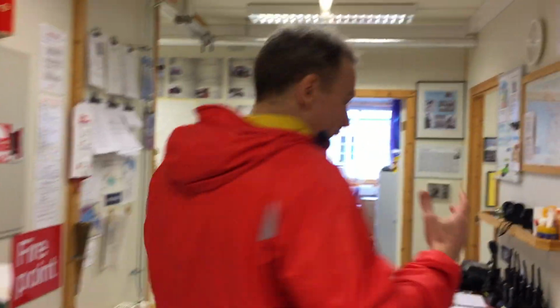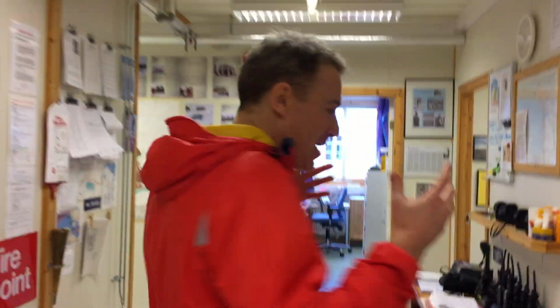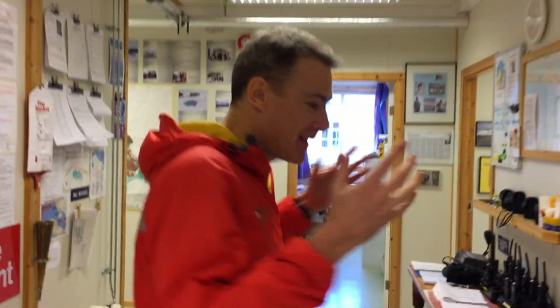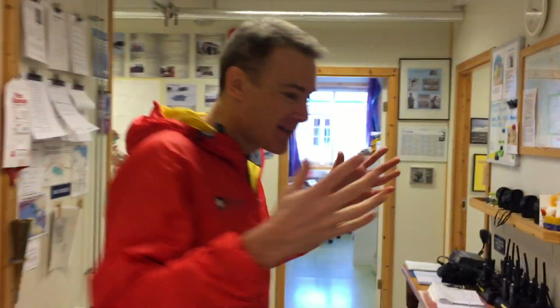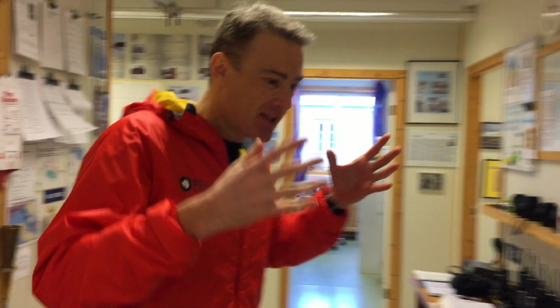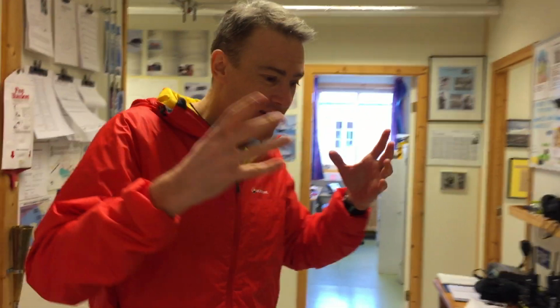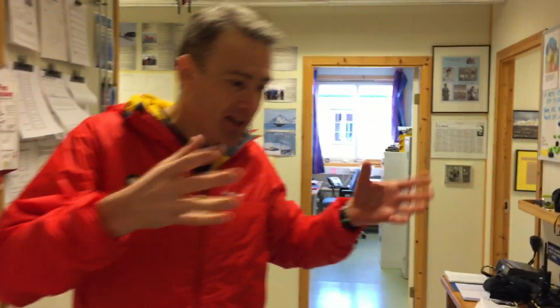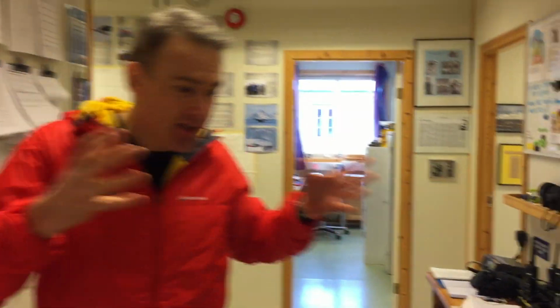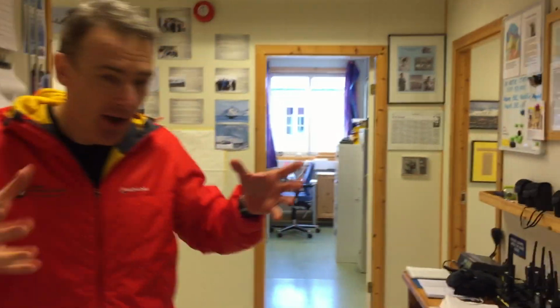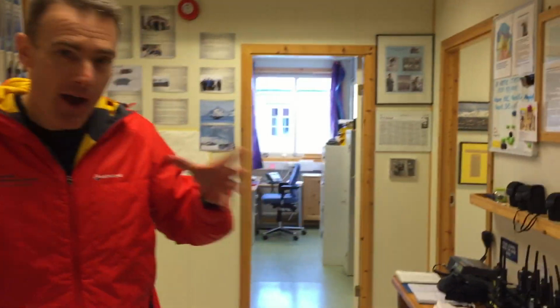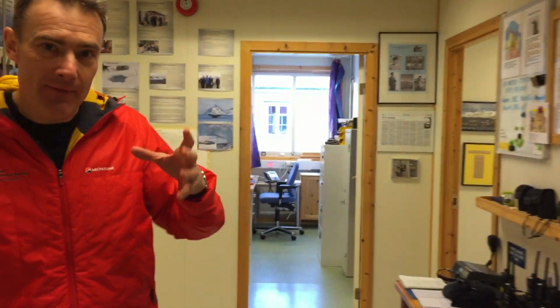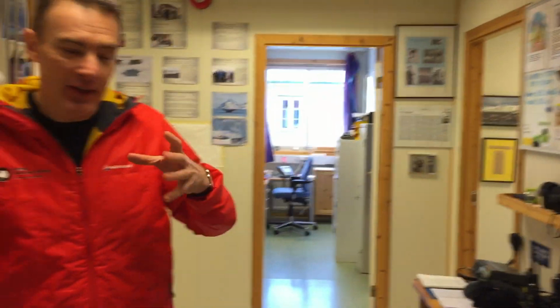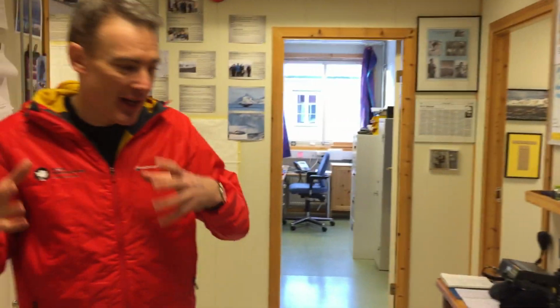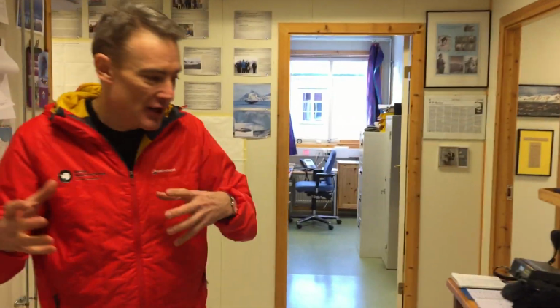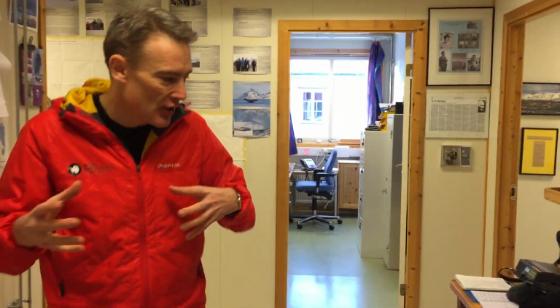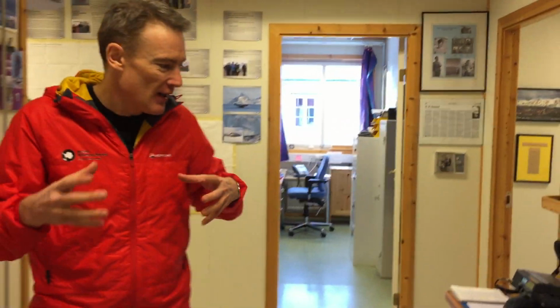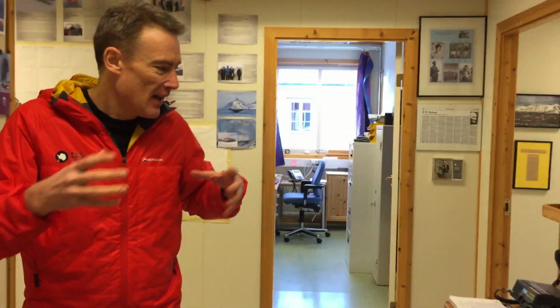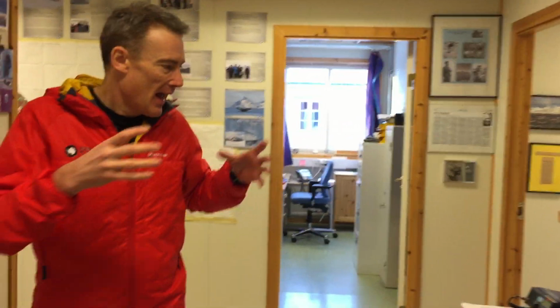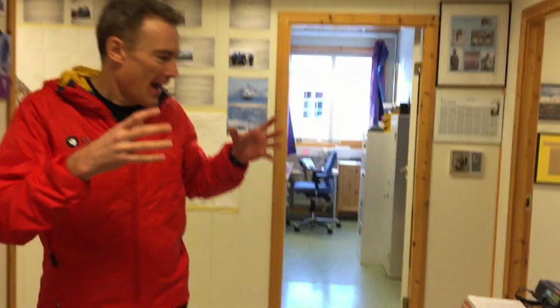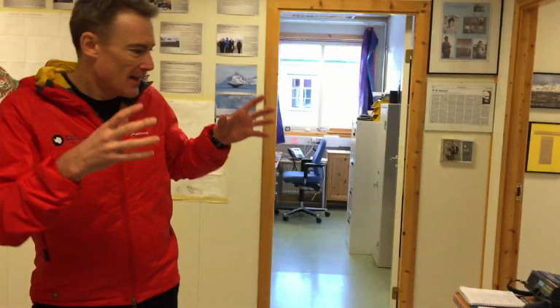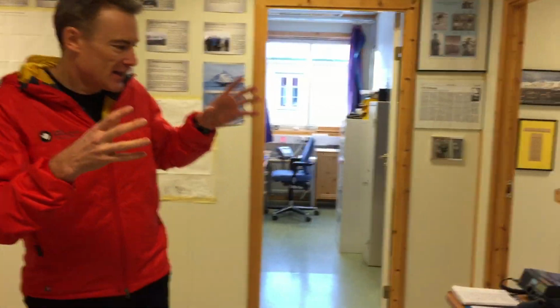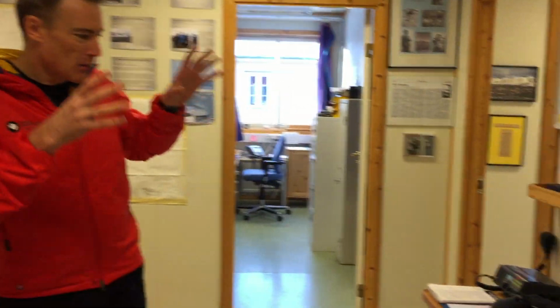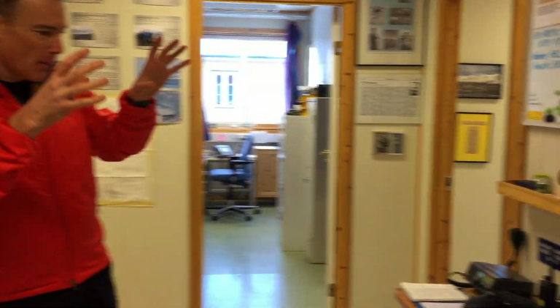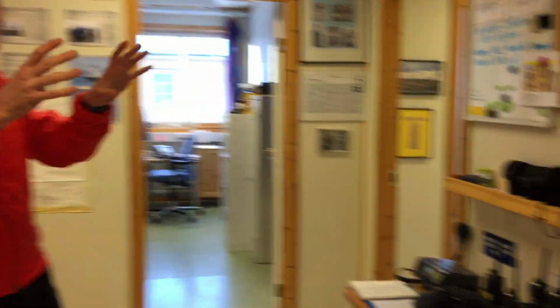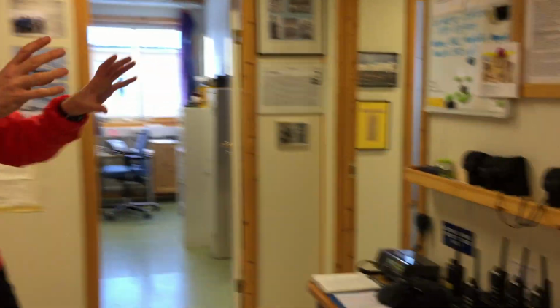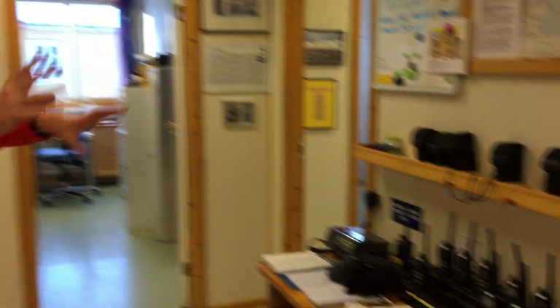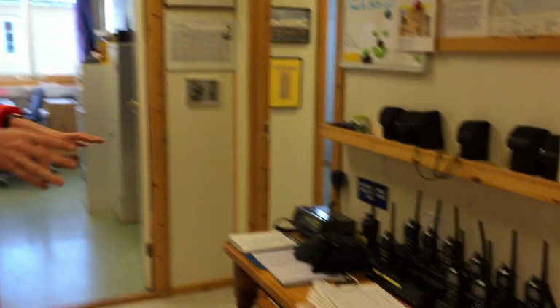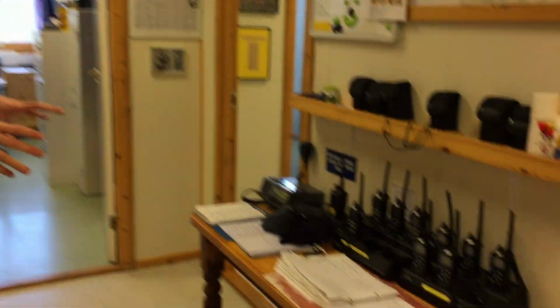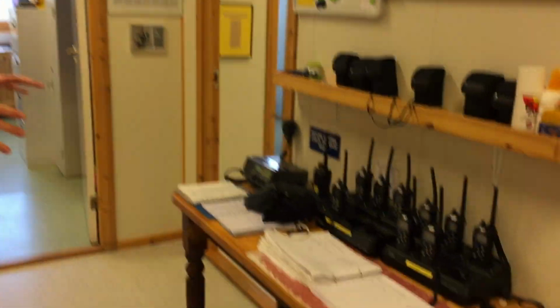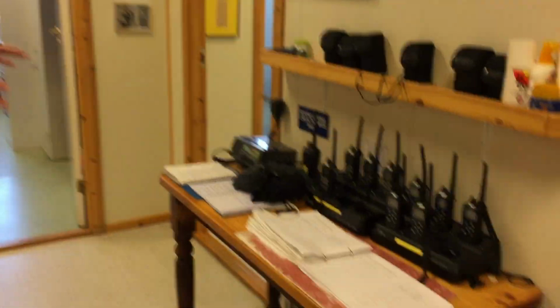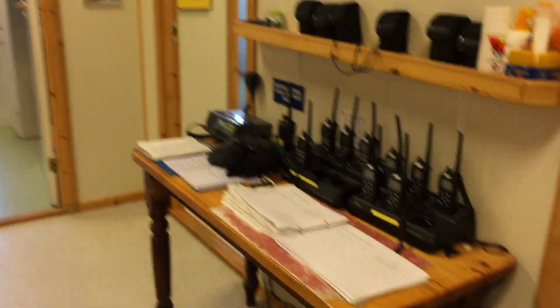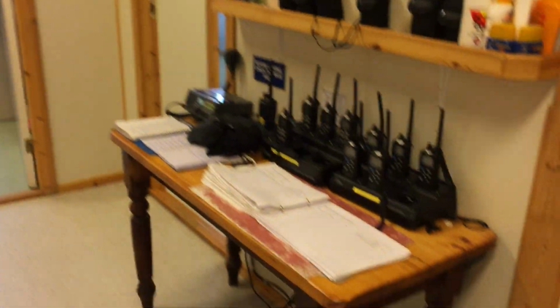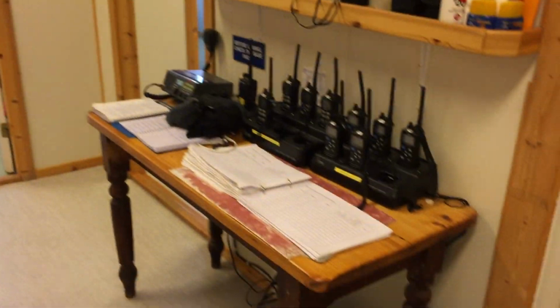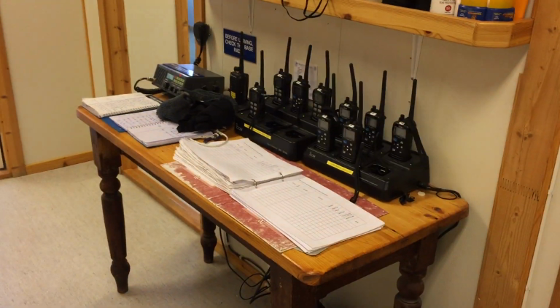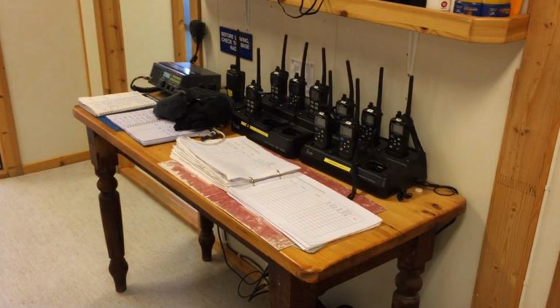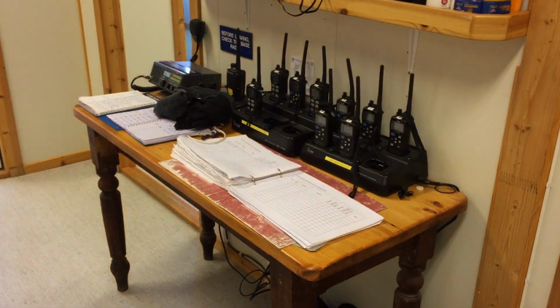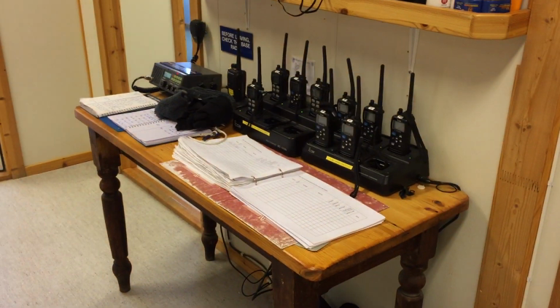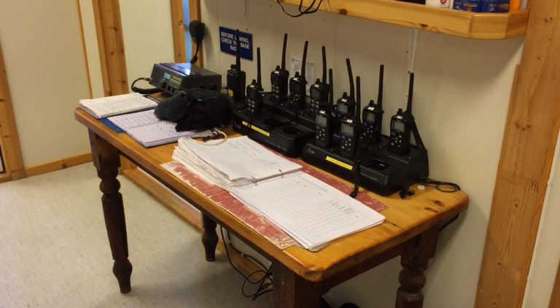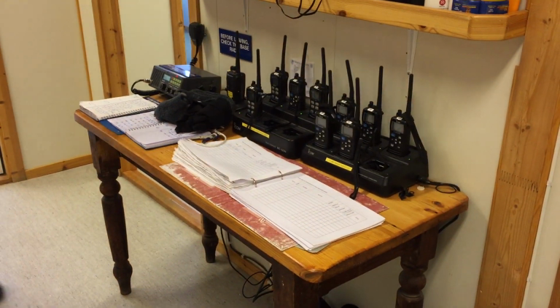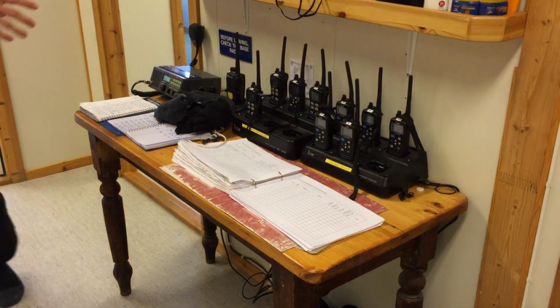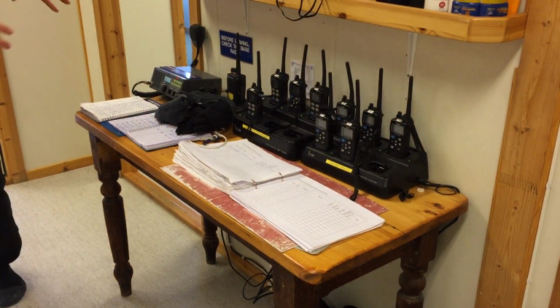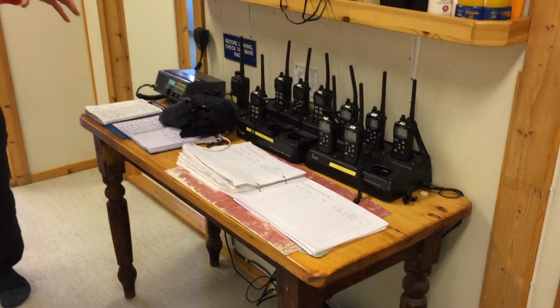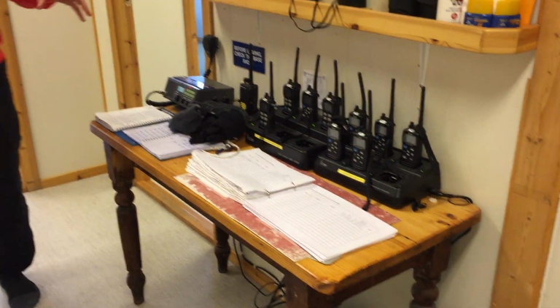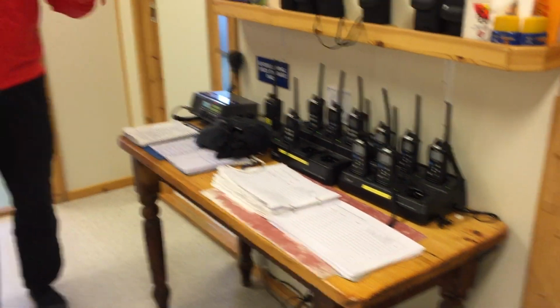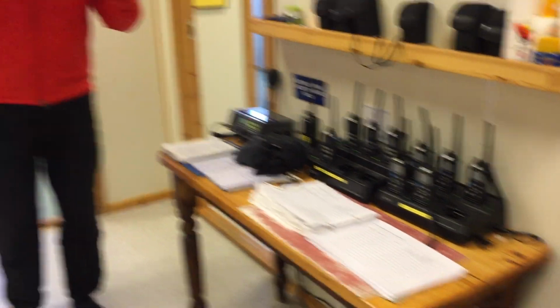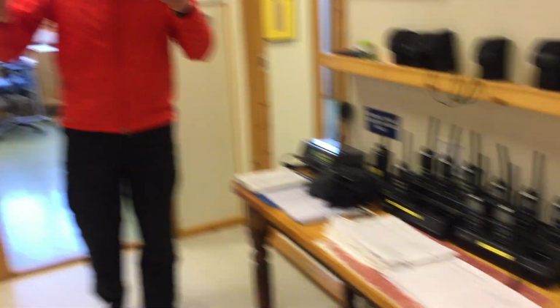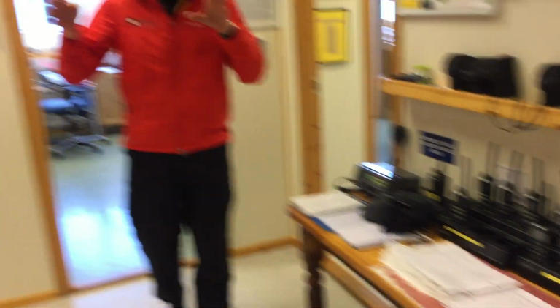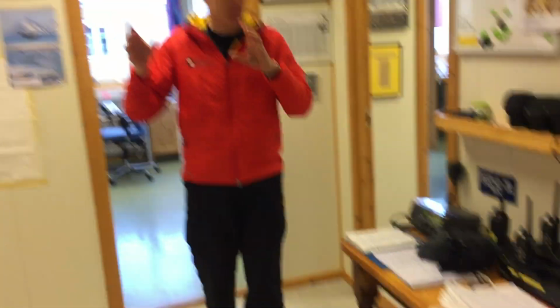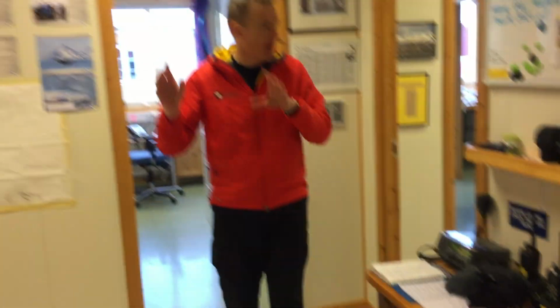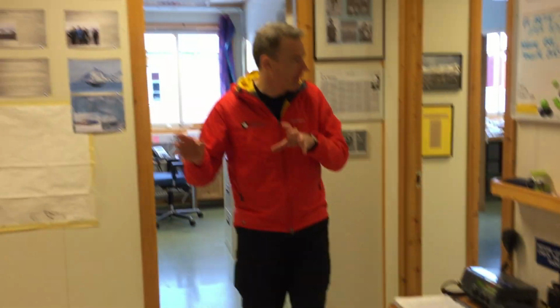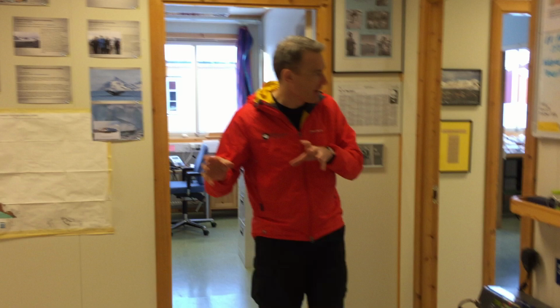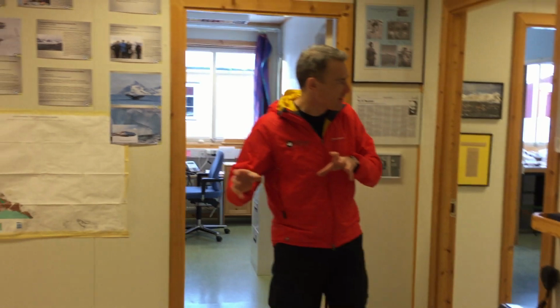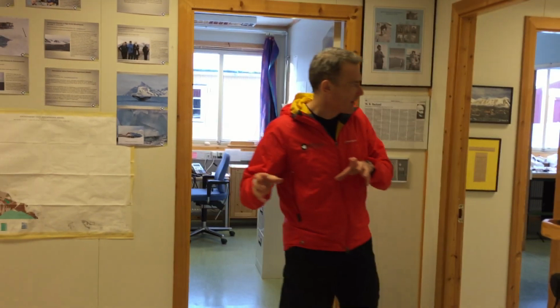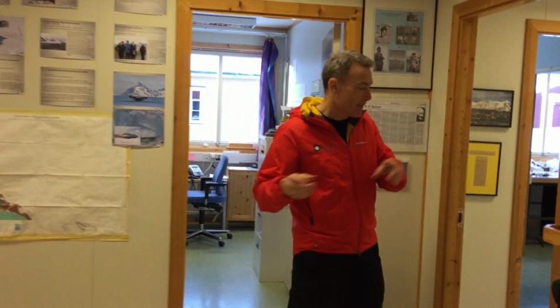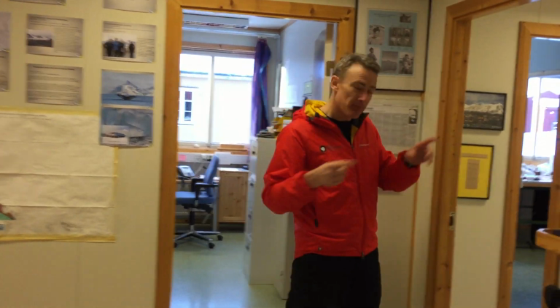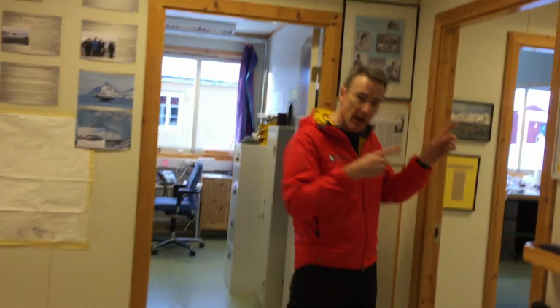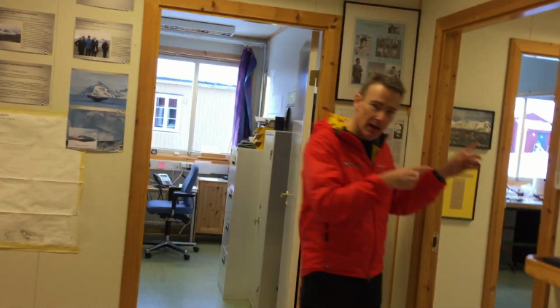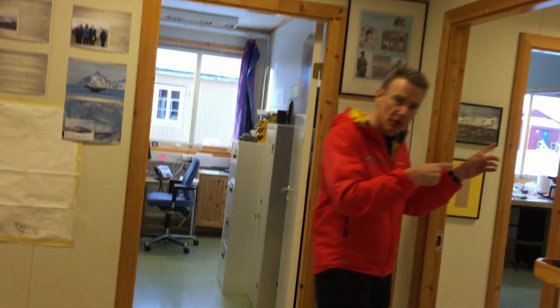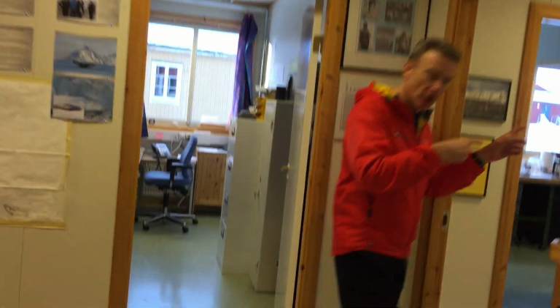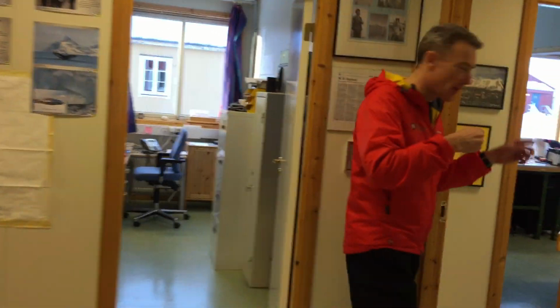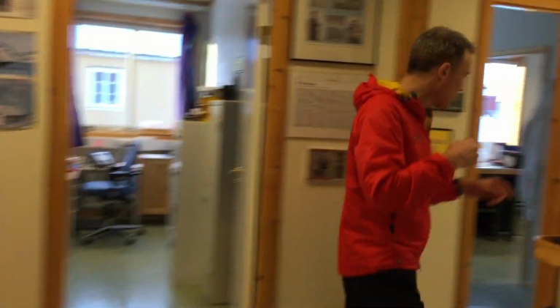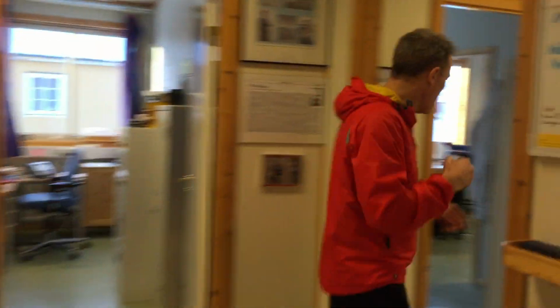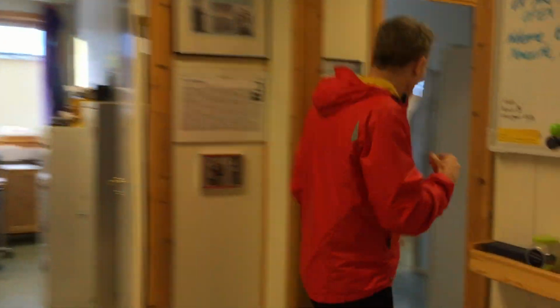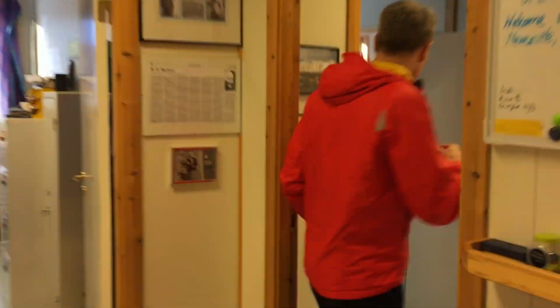This is the centre of the station and this is where people sign in and out, where we keep the radios, where we do the briefings. And I'll show you the laboratory.